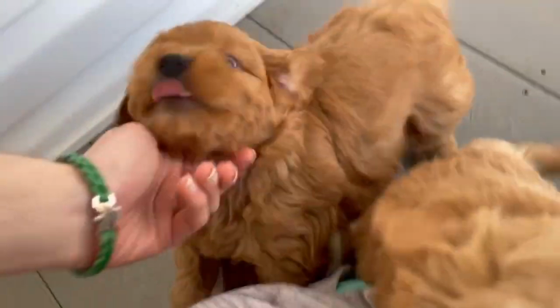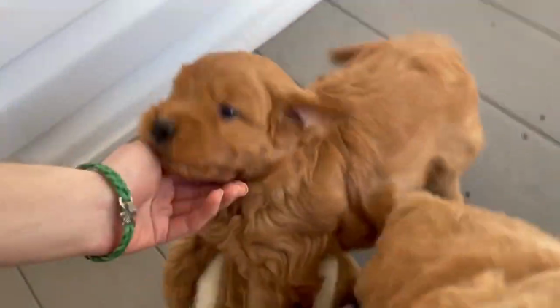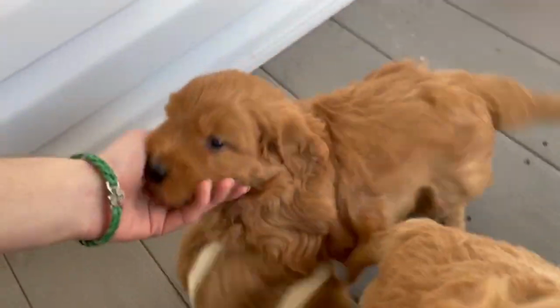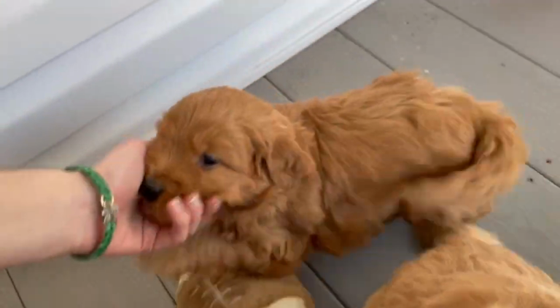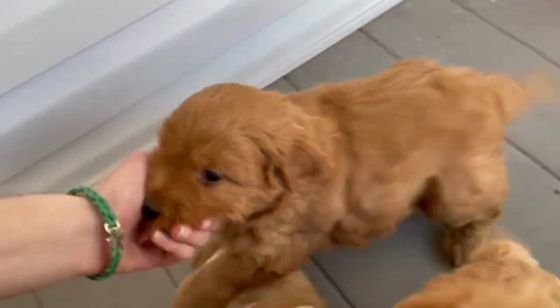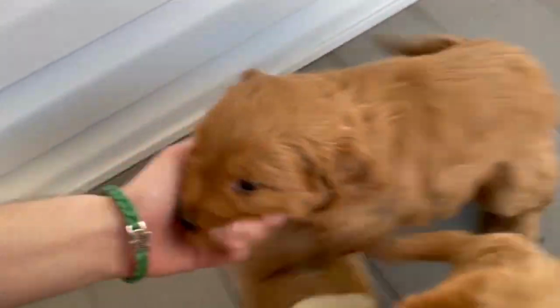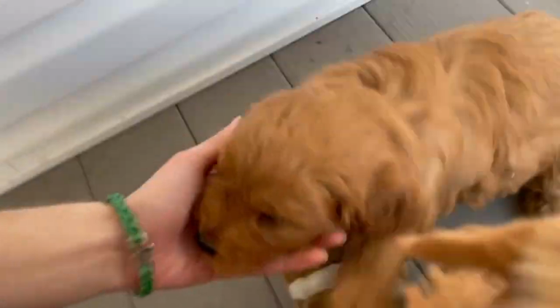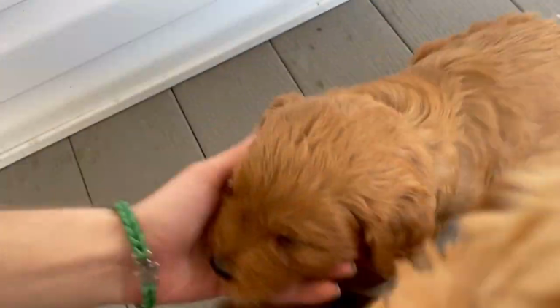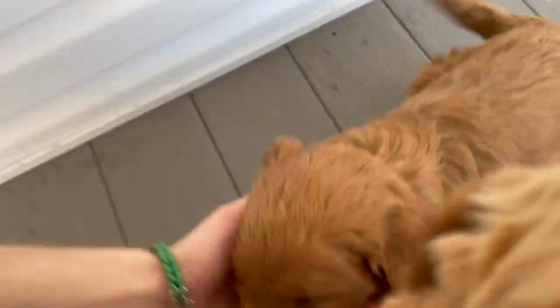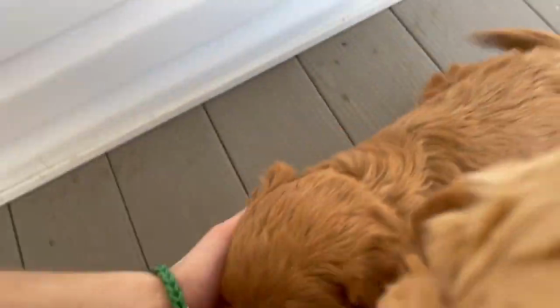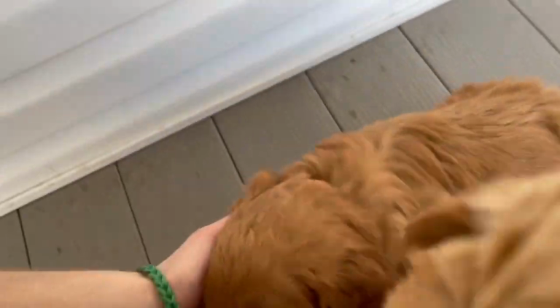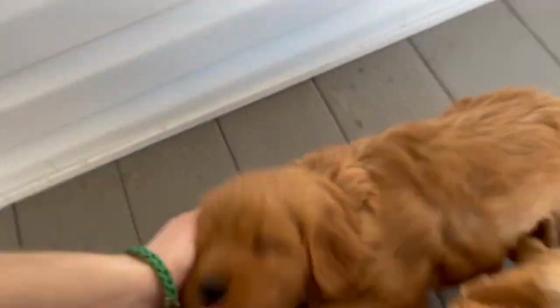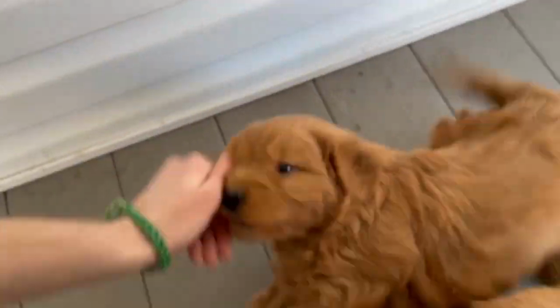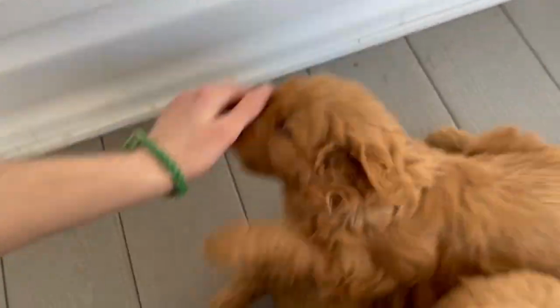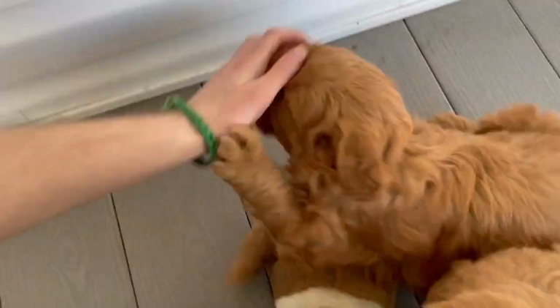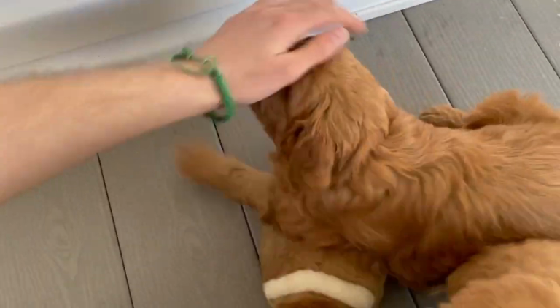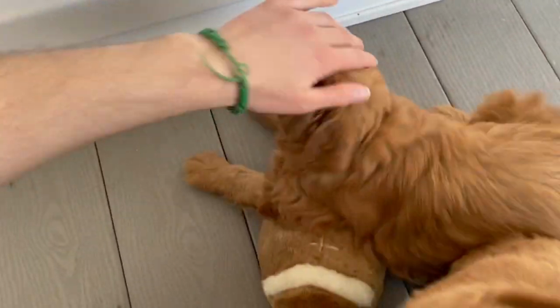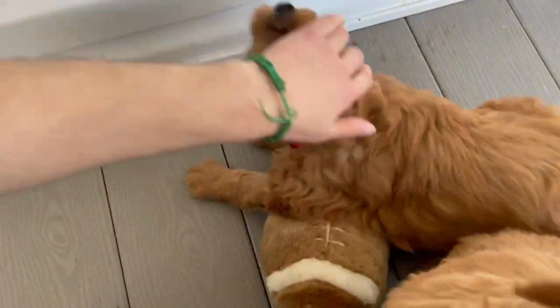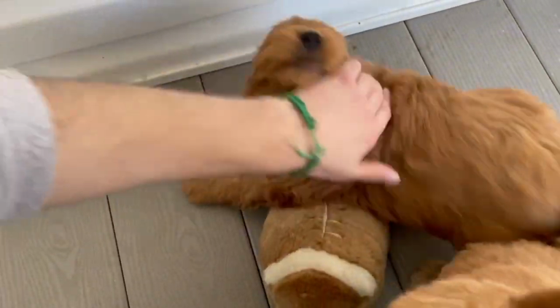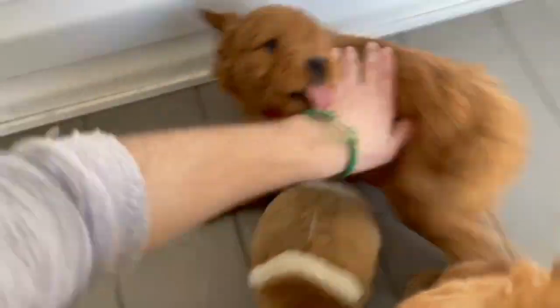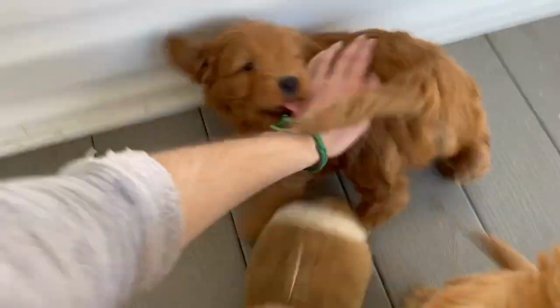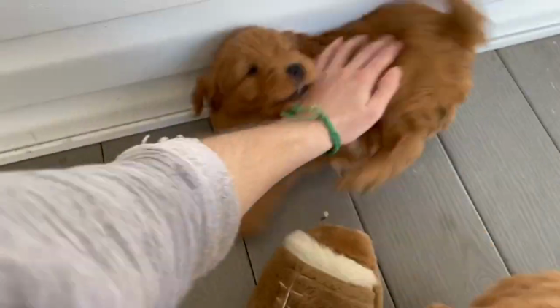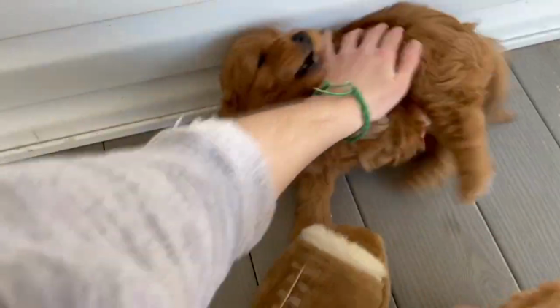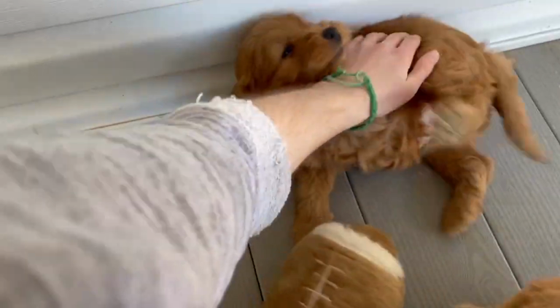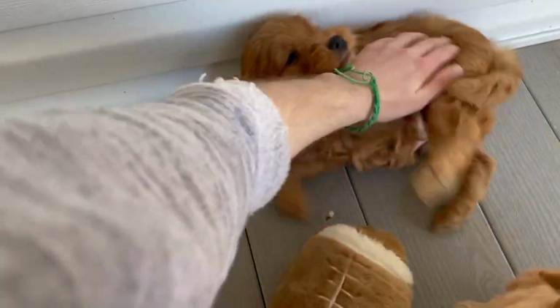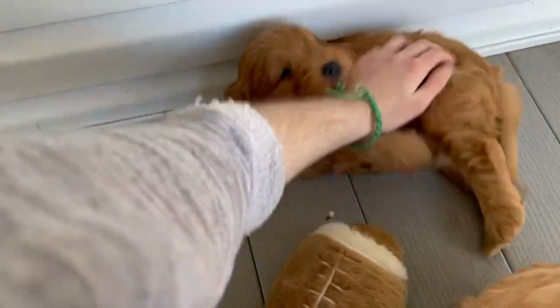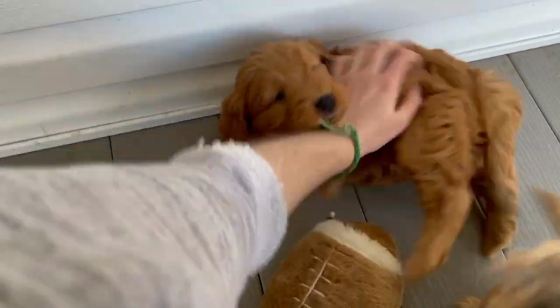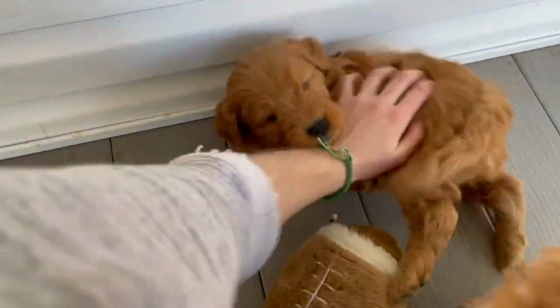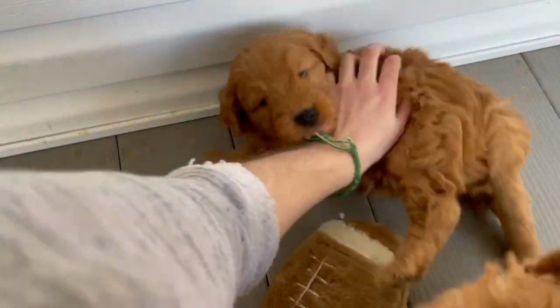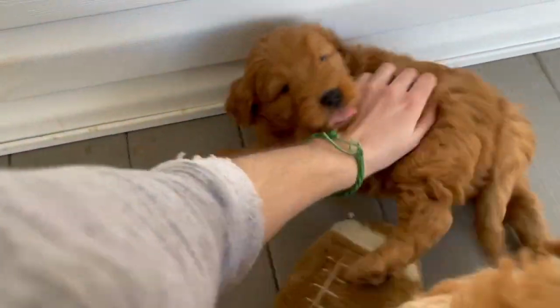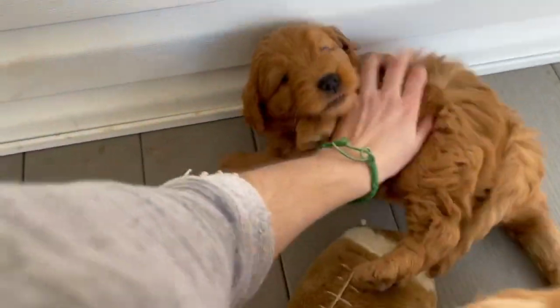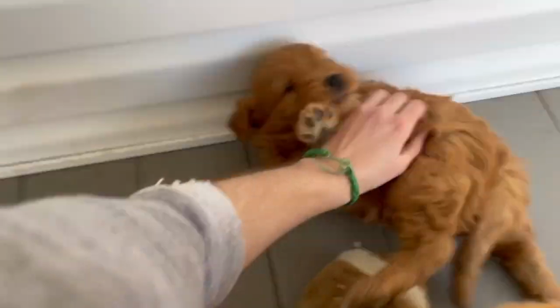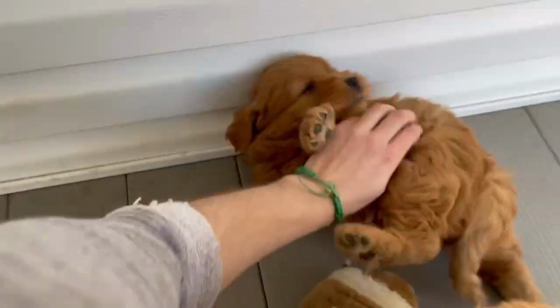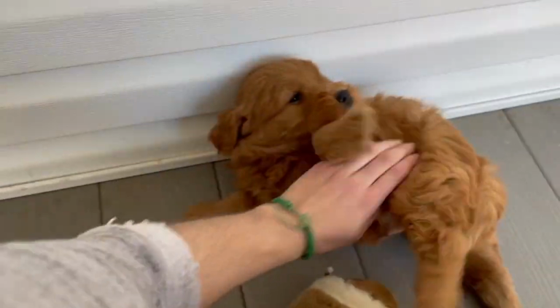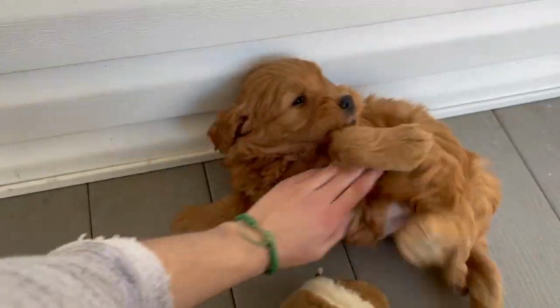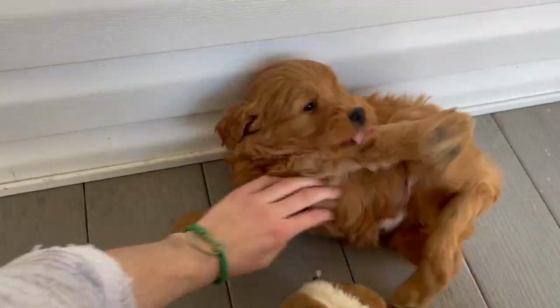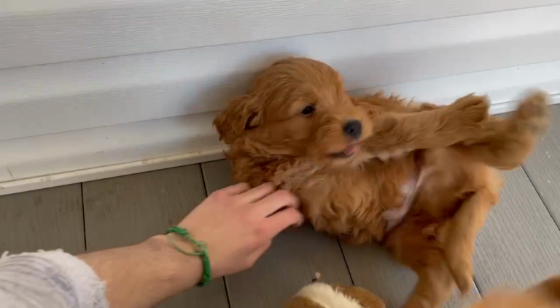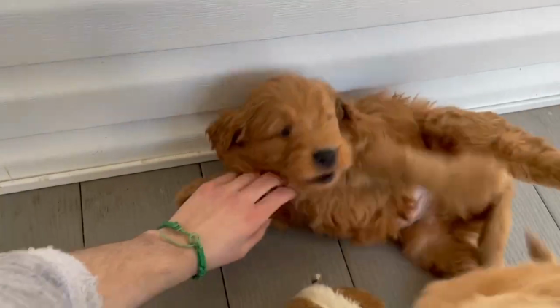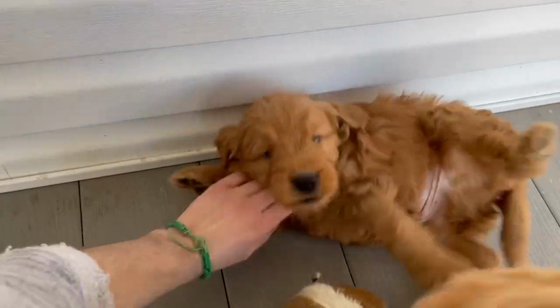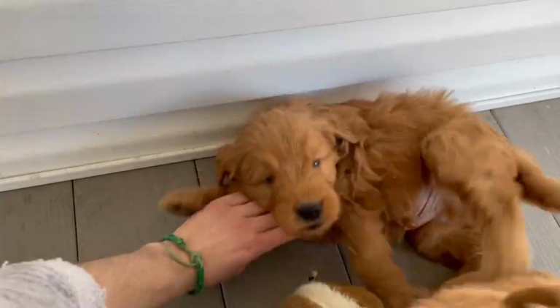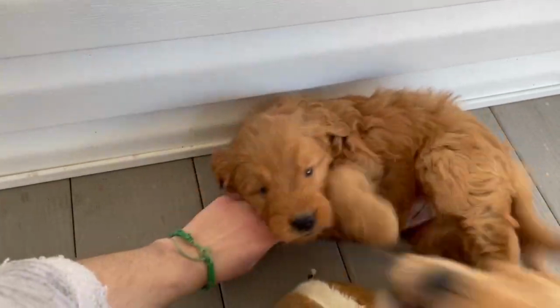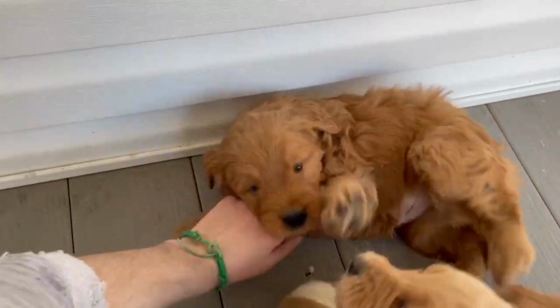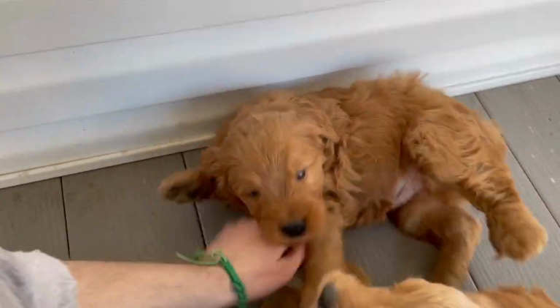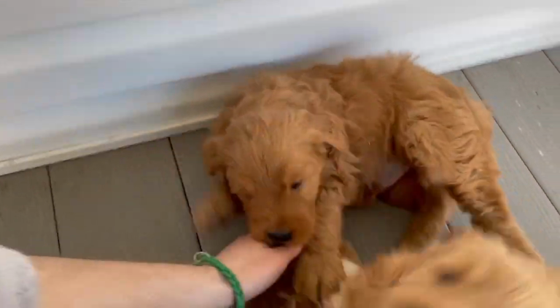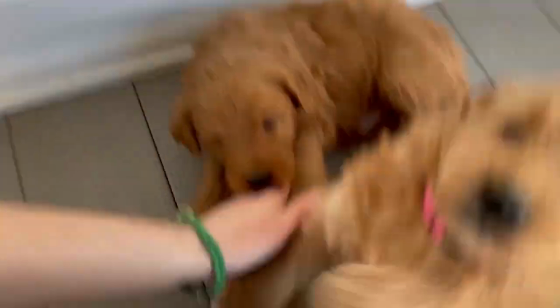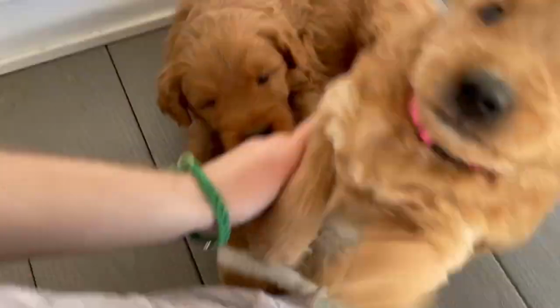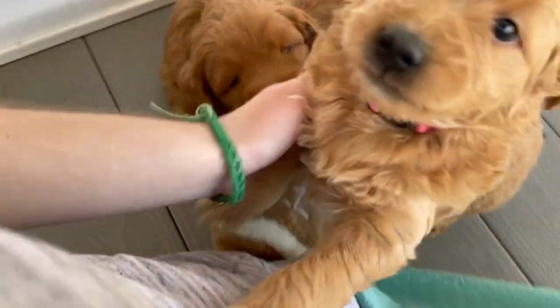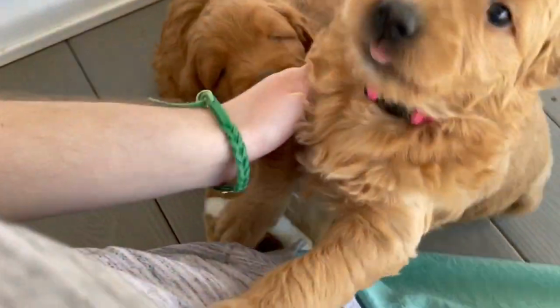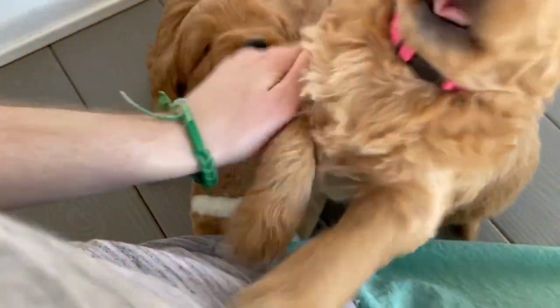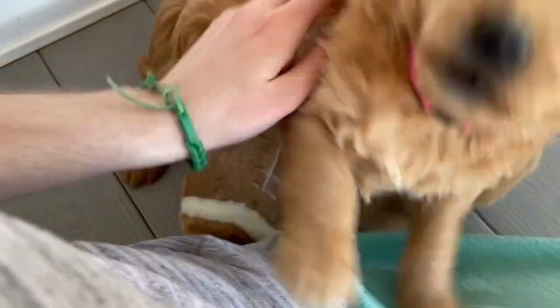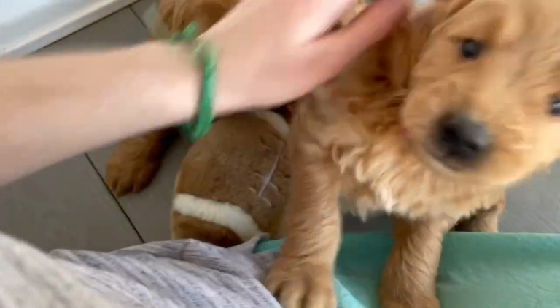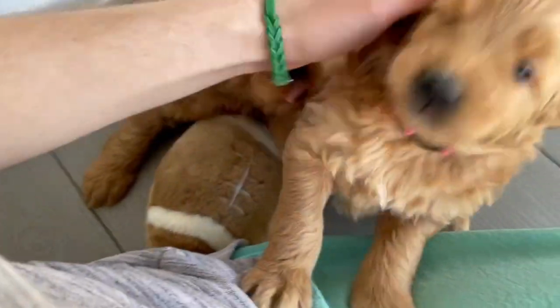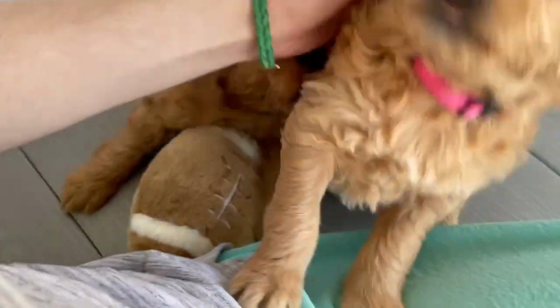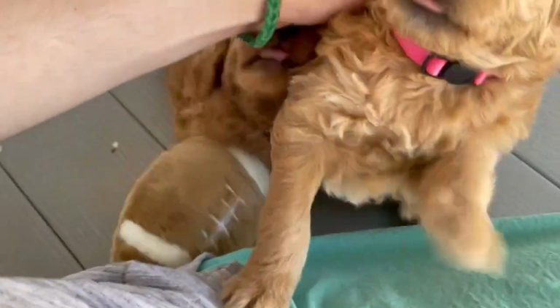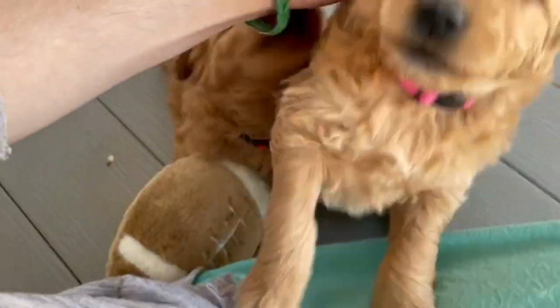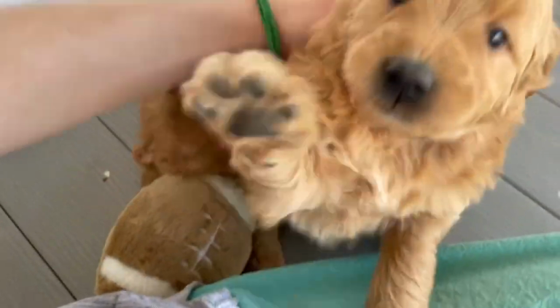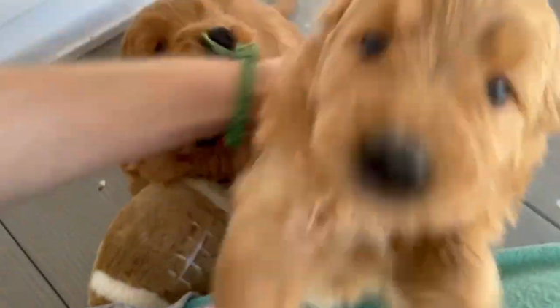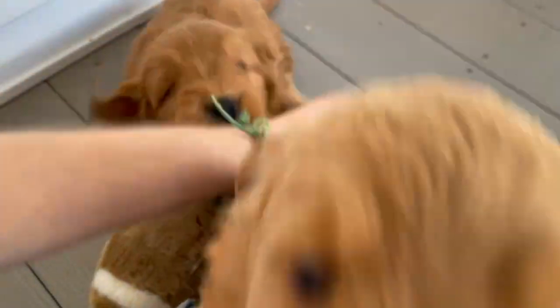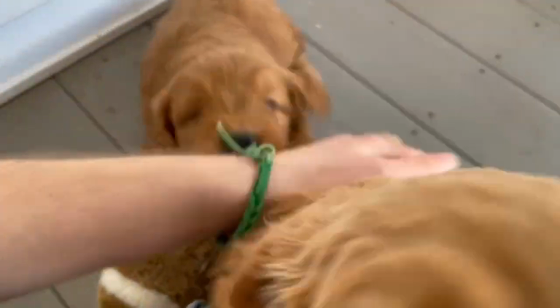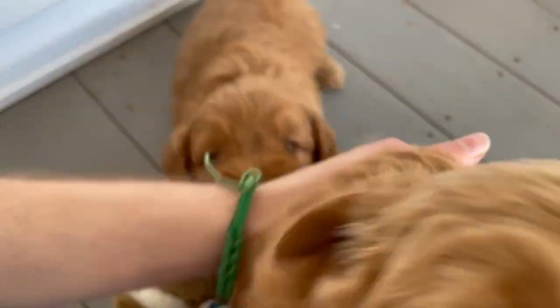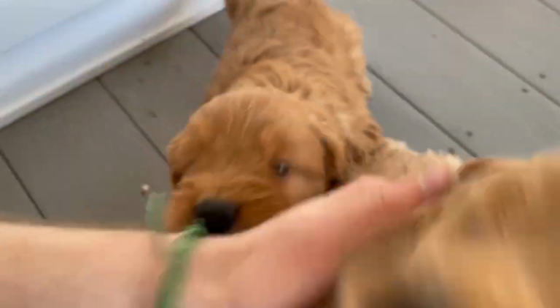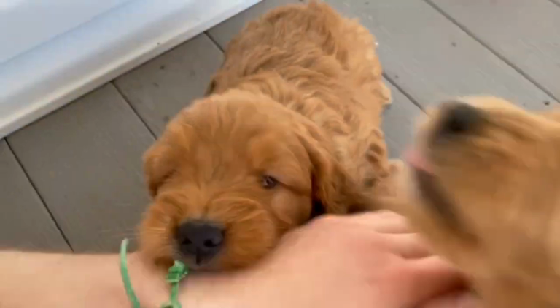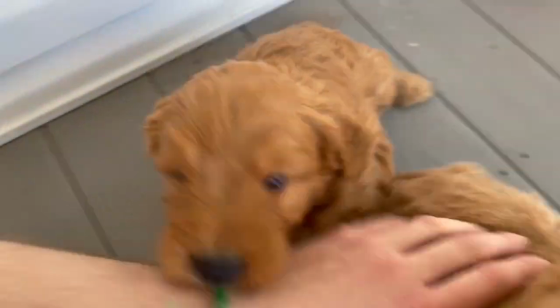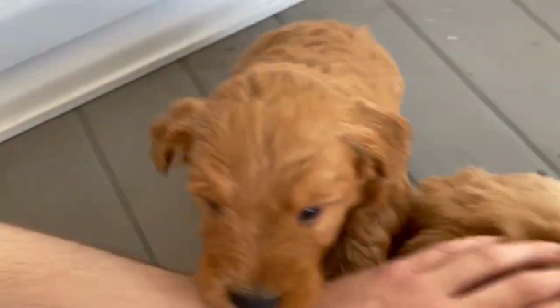This one right here is Finley. He's a gorgeous little guy. He's got a dark coat. He's gorgeous.